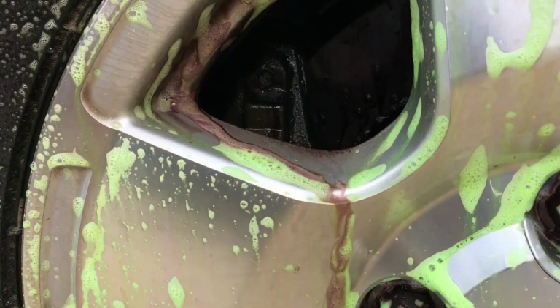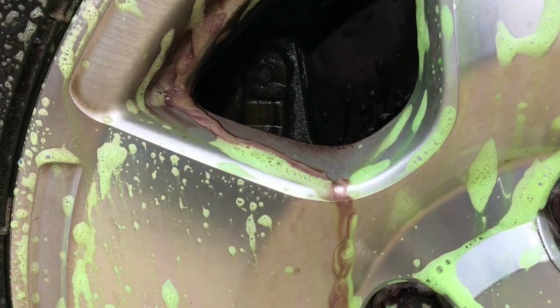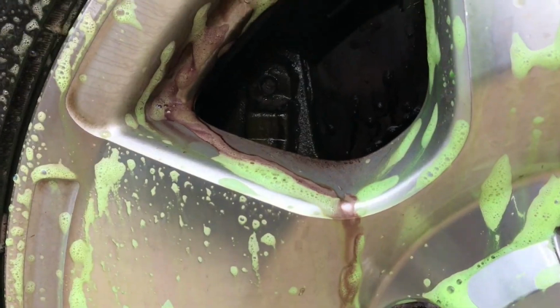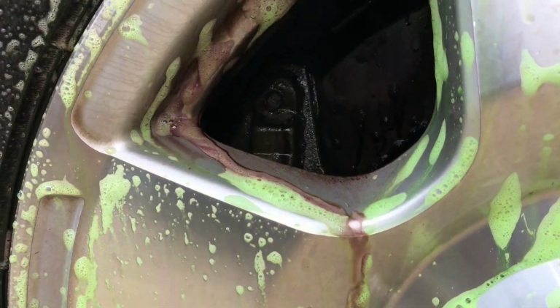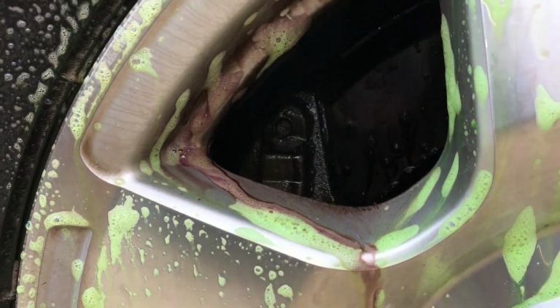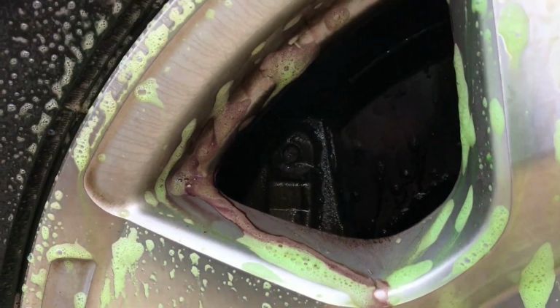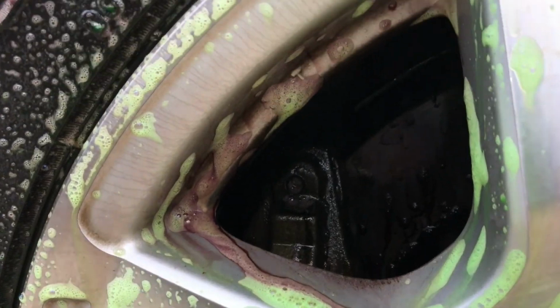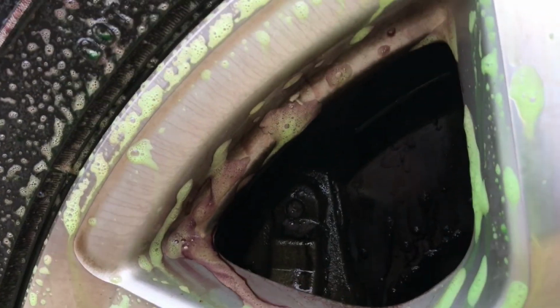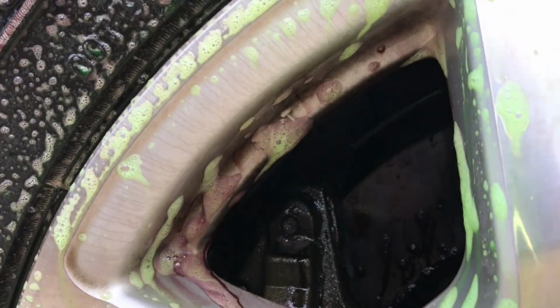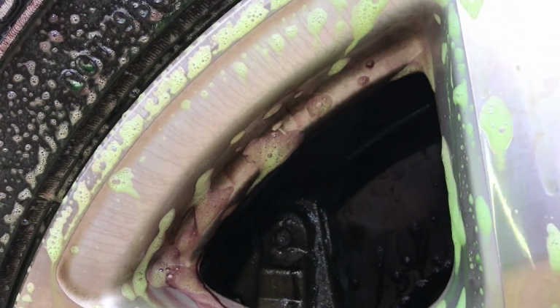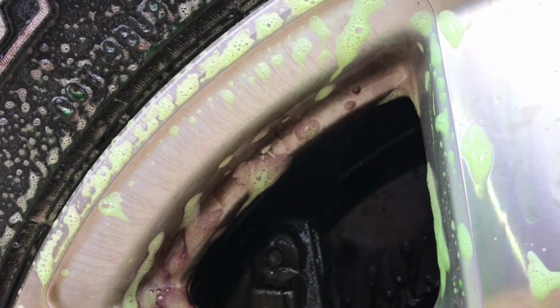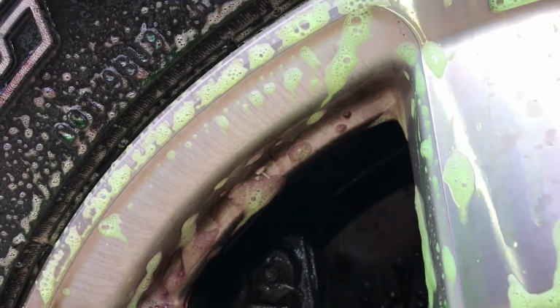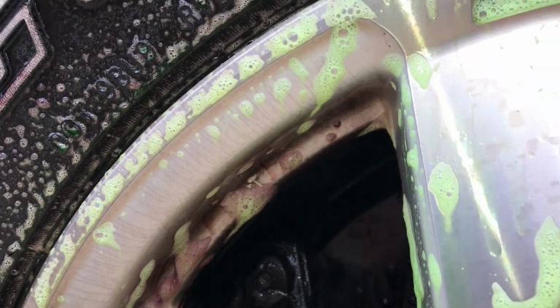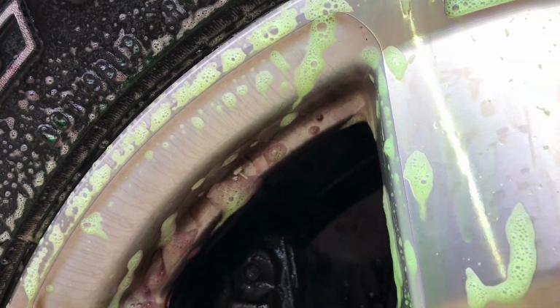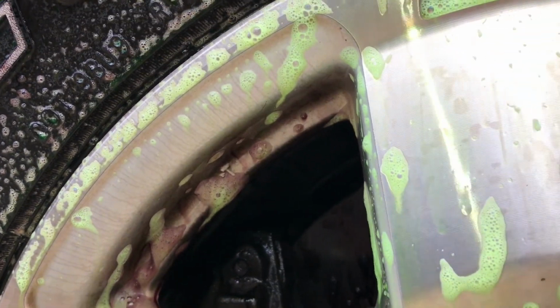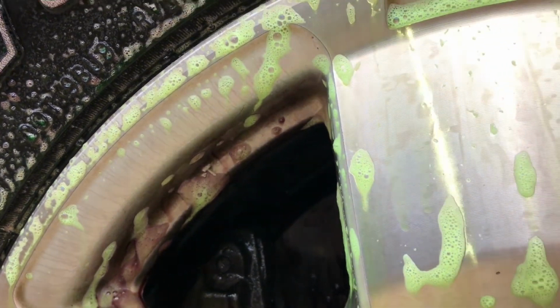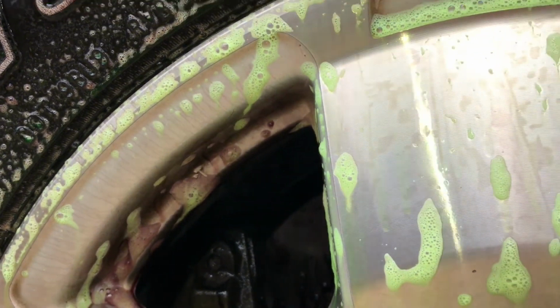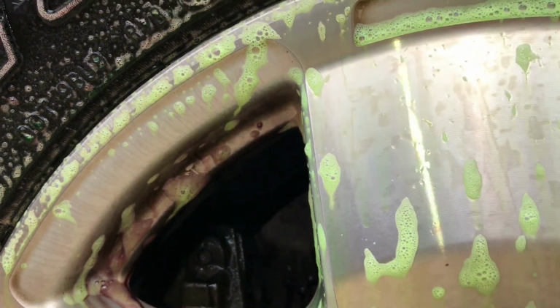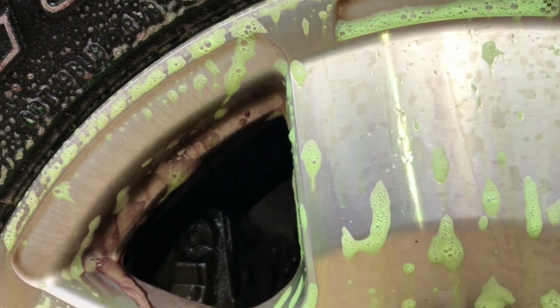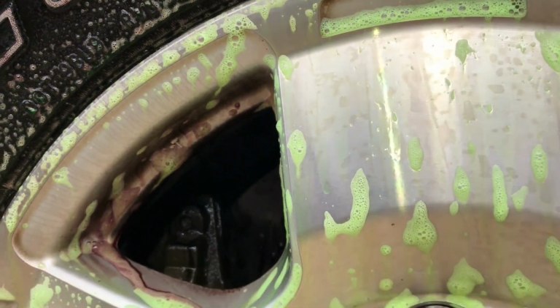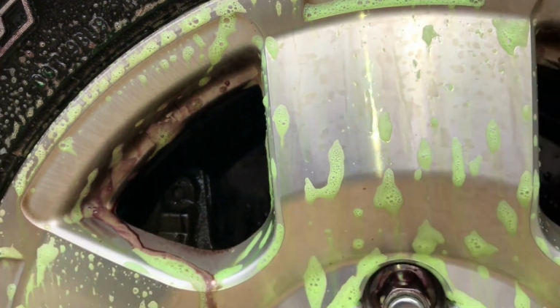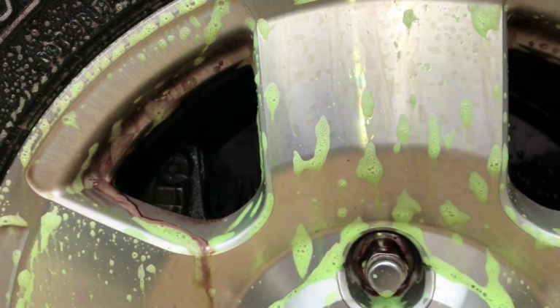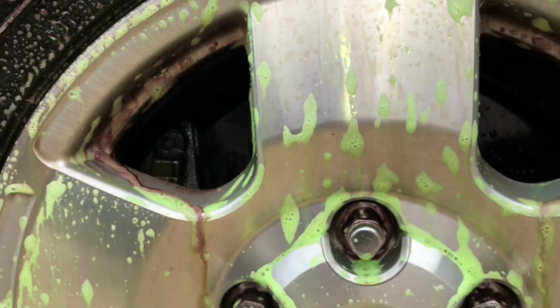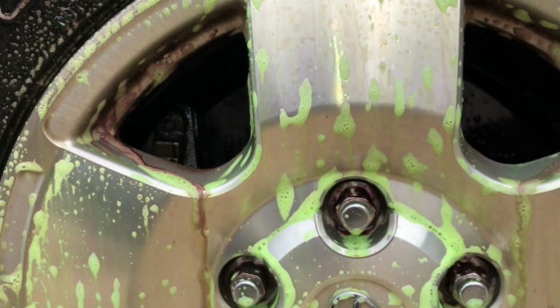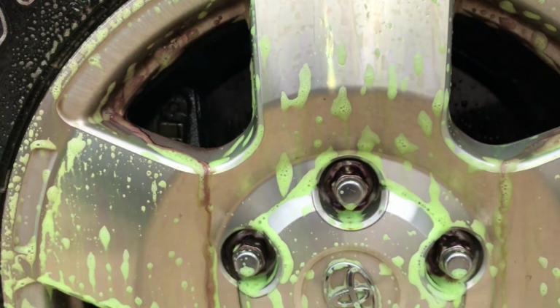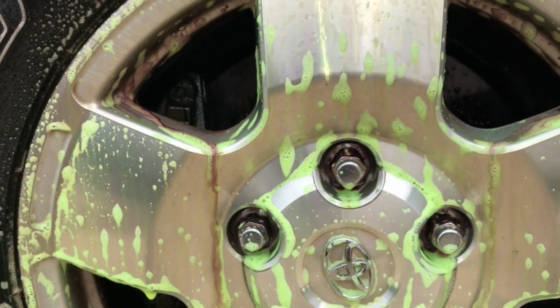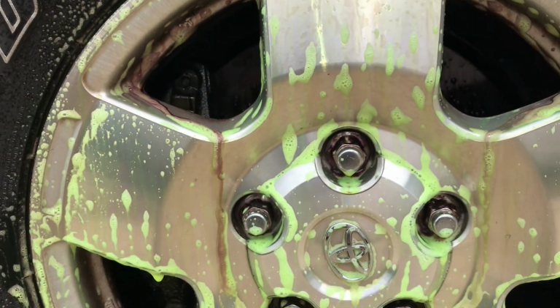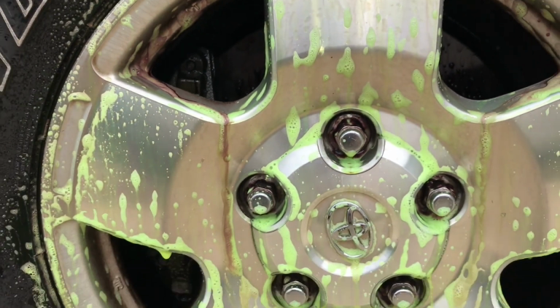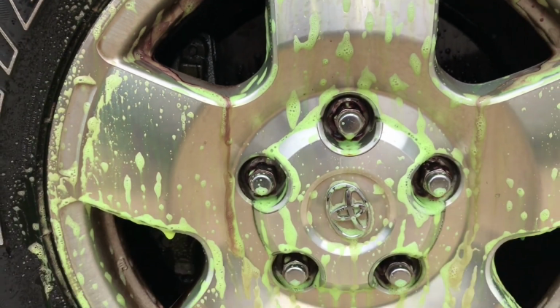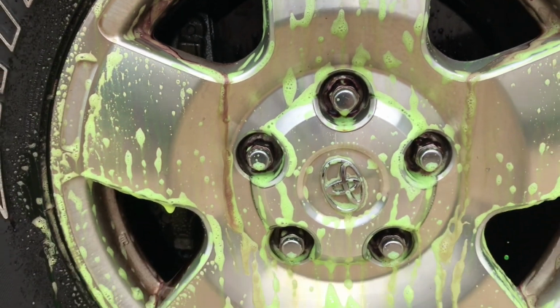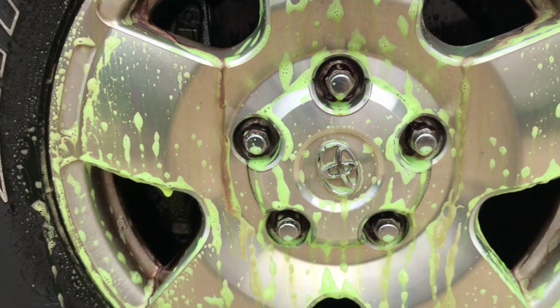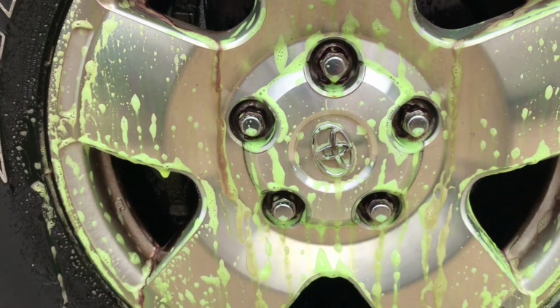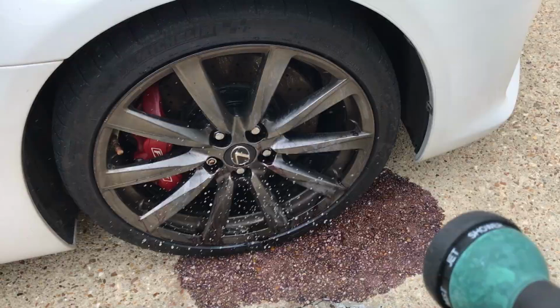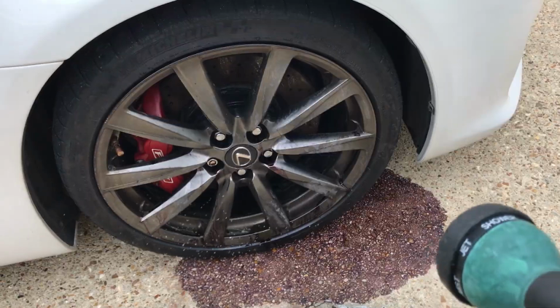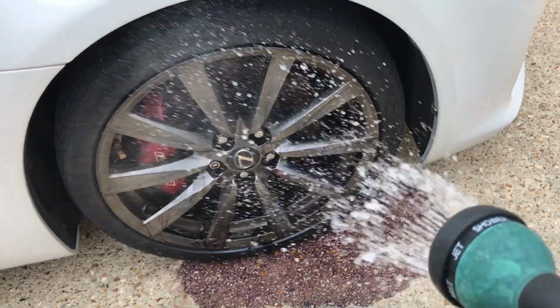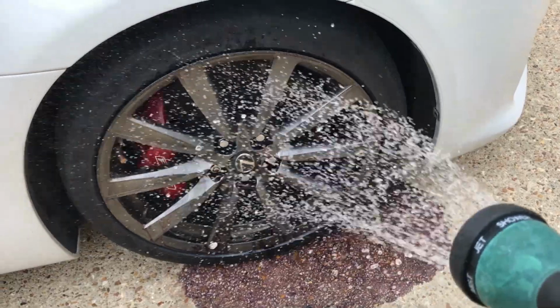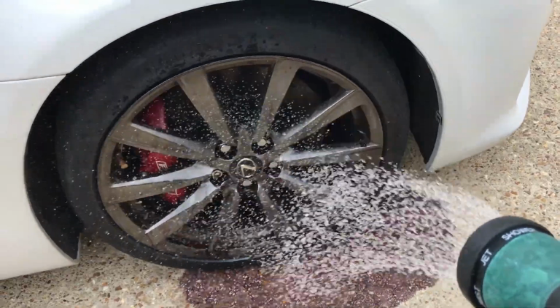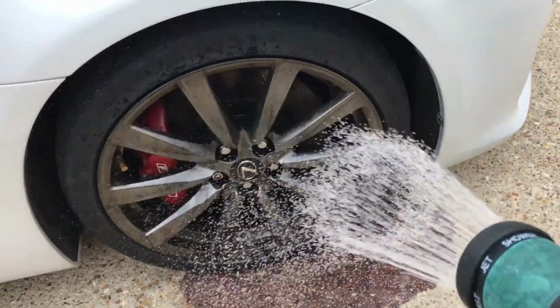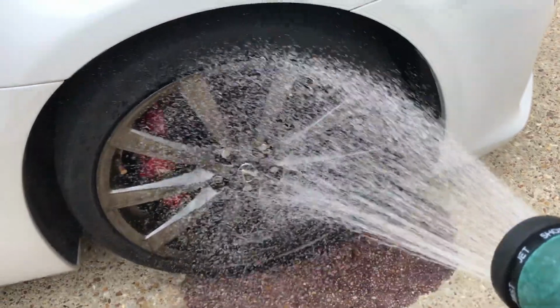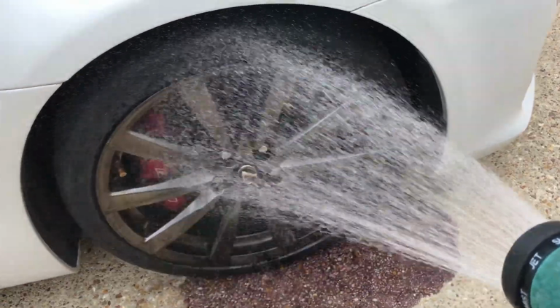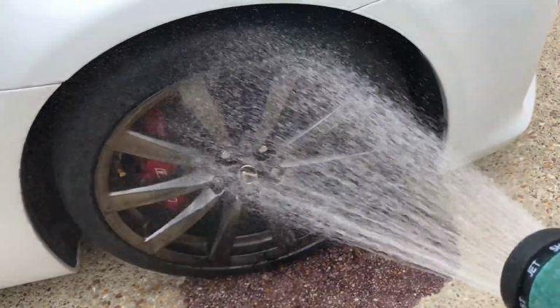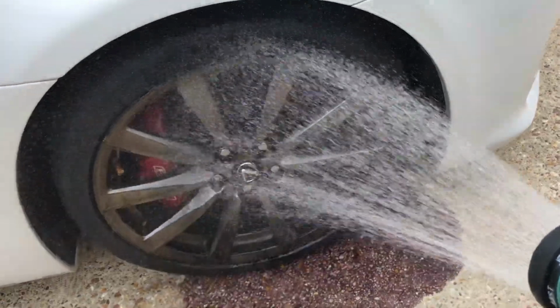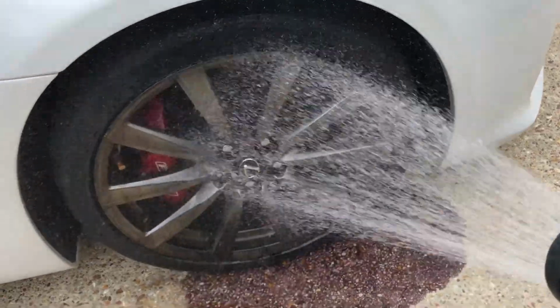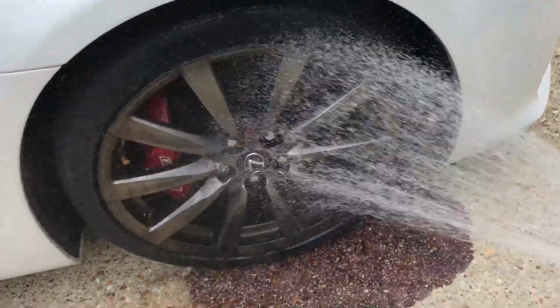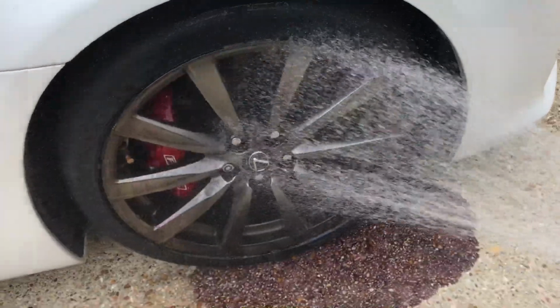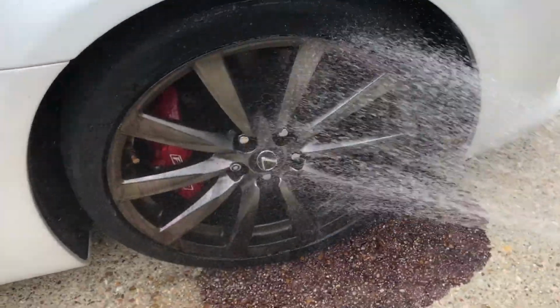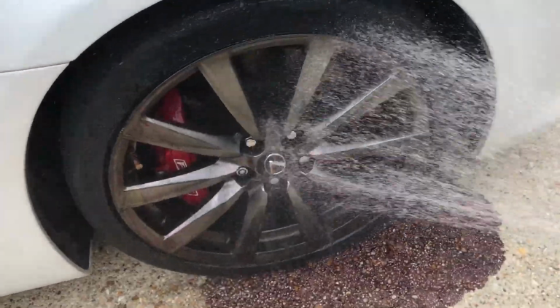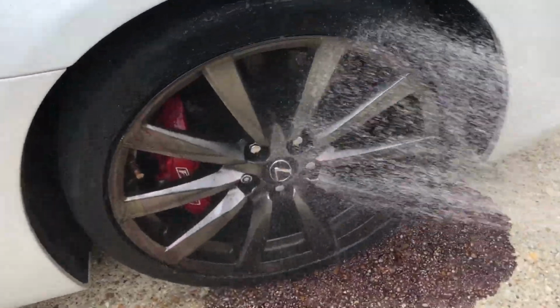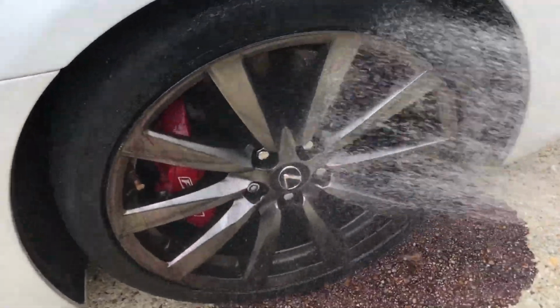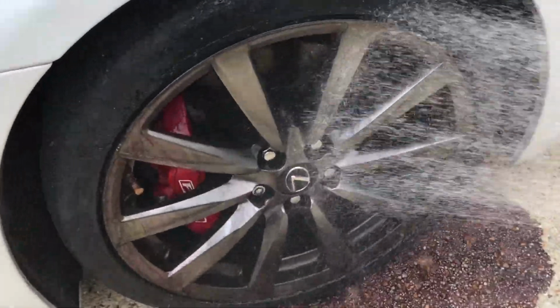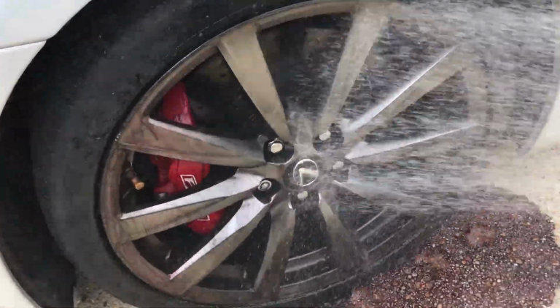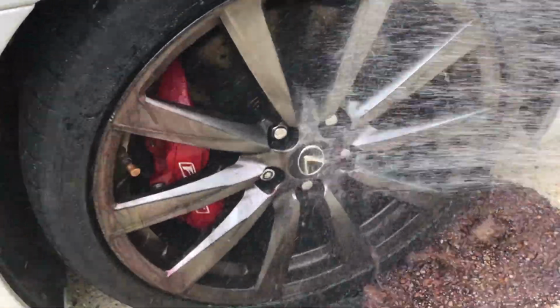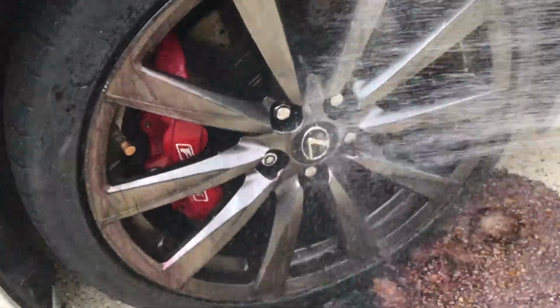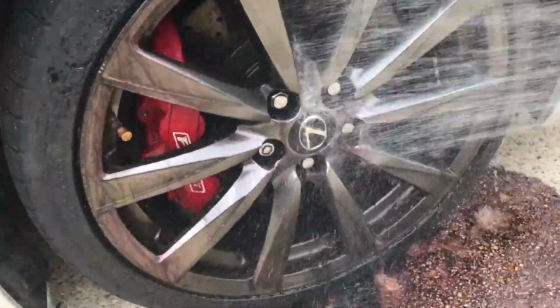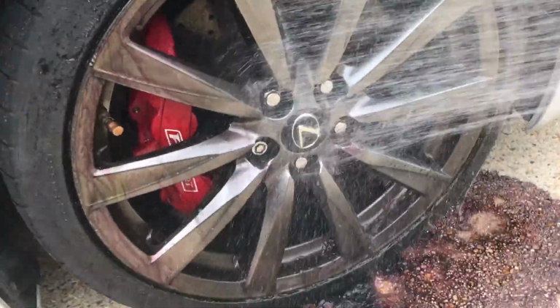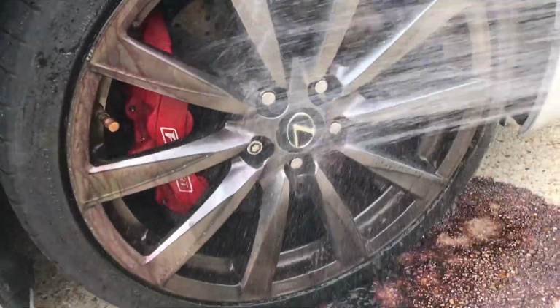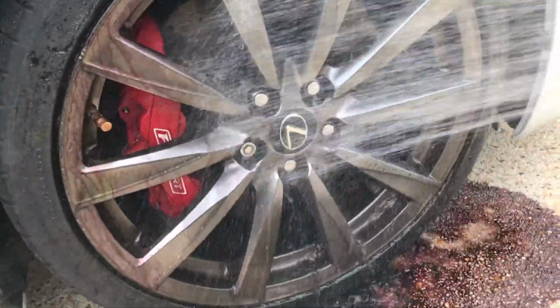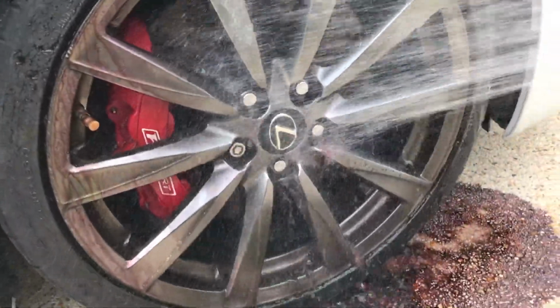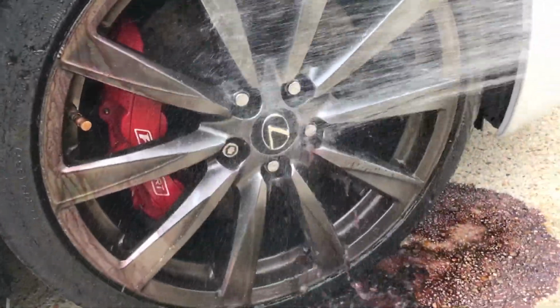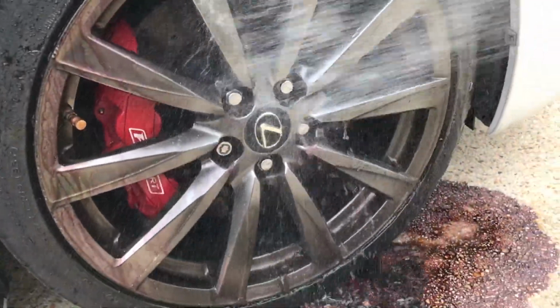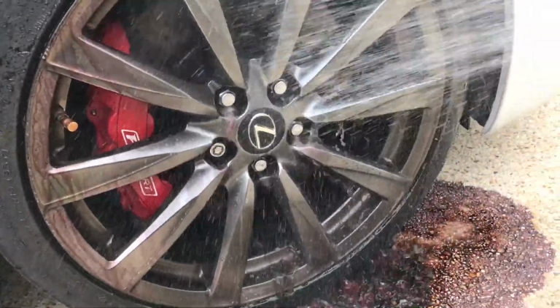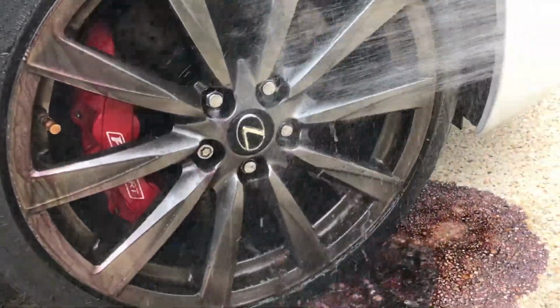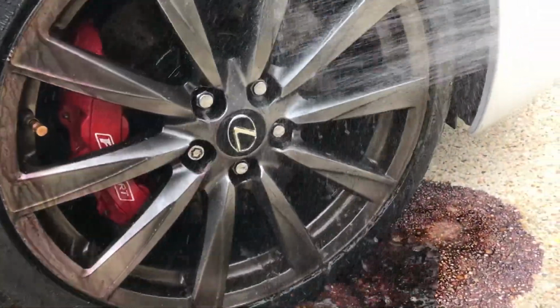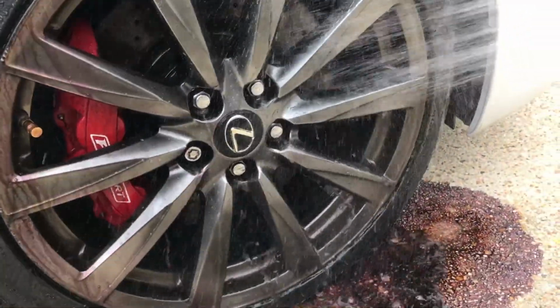It's been about three minutes on the Tundra wheel and you can start to see it change color now. It's time to rinse off both wheels — let's see what happens.